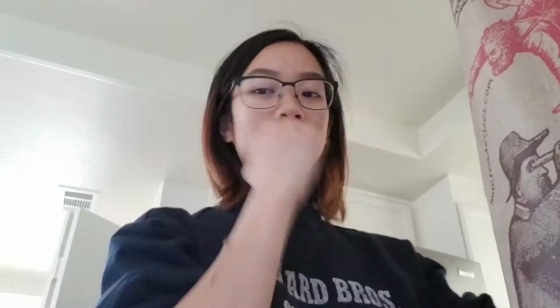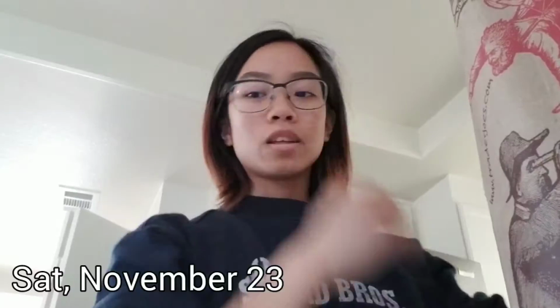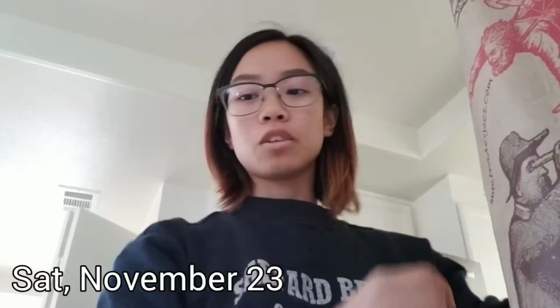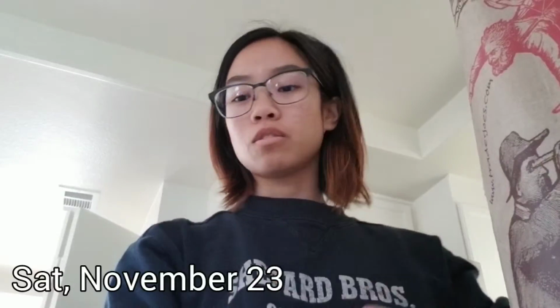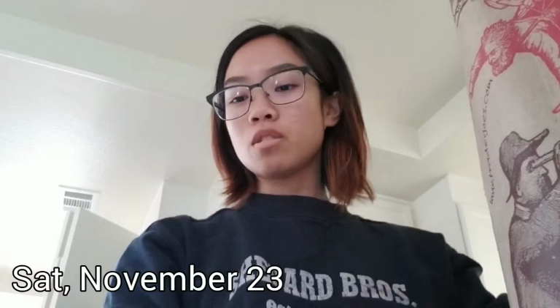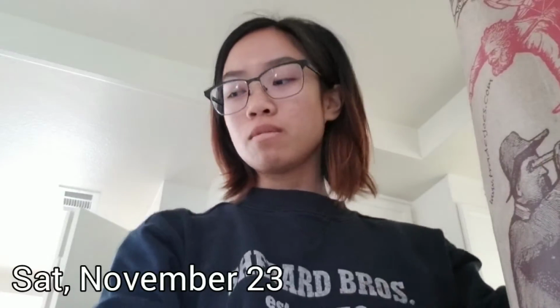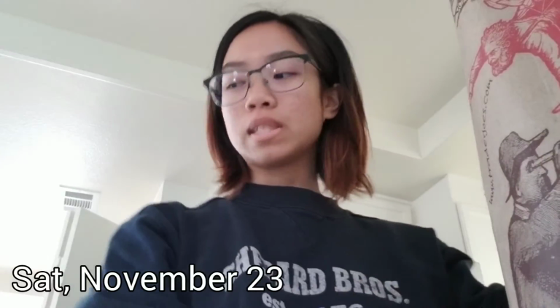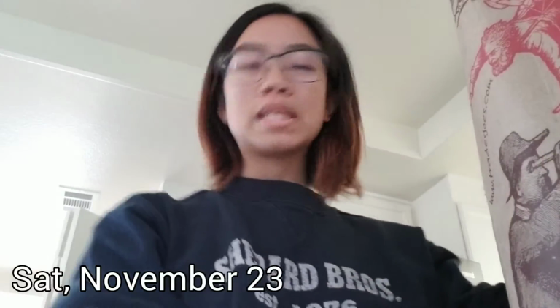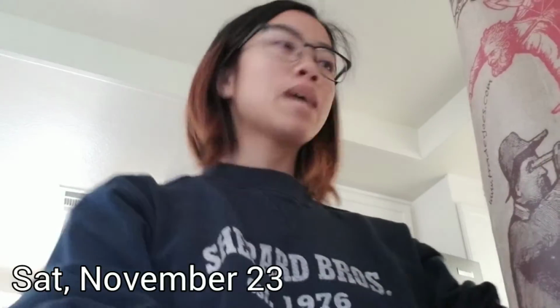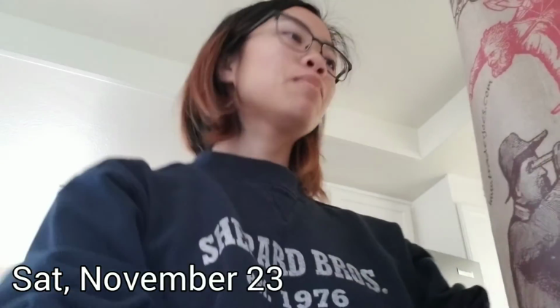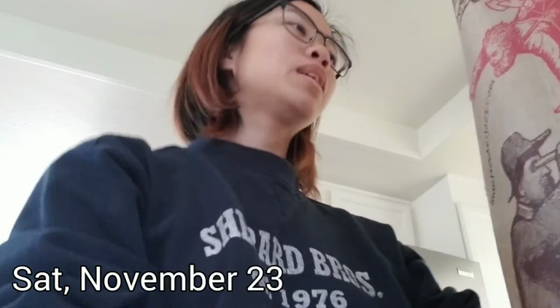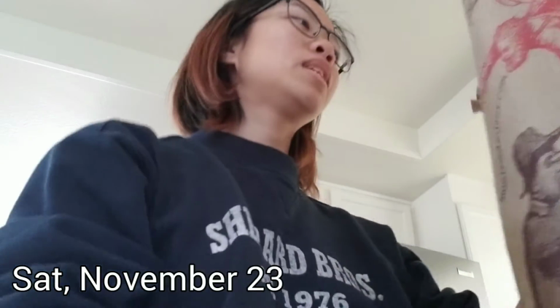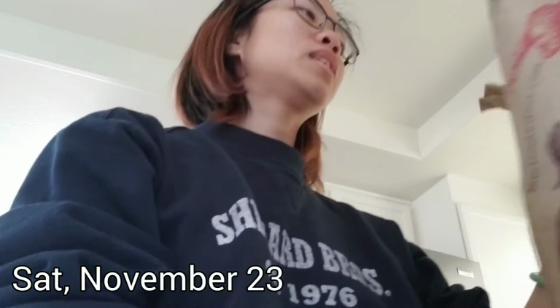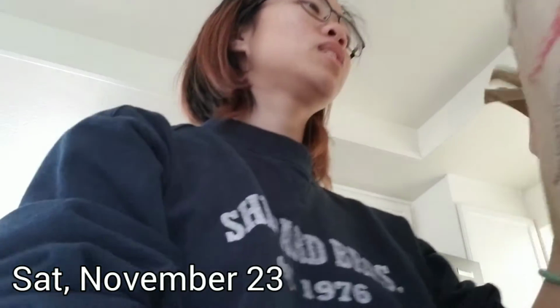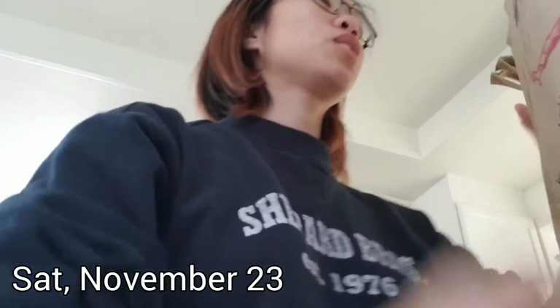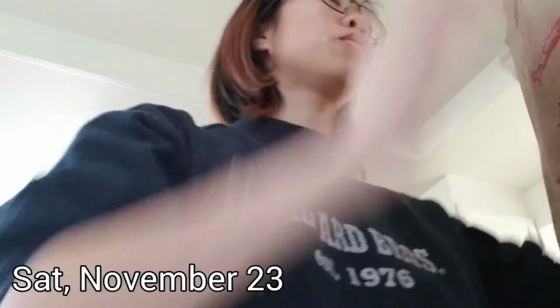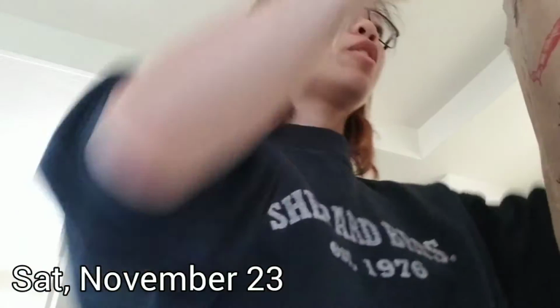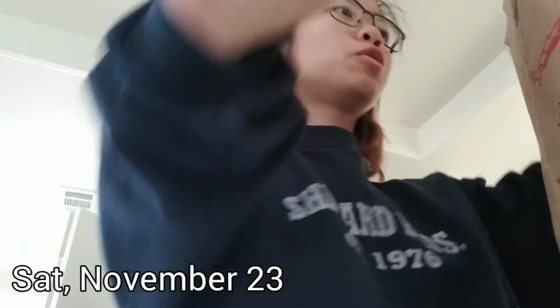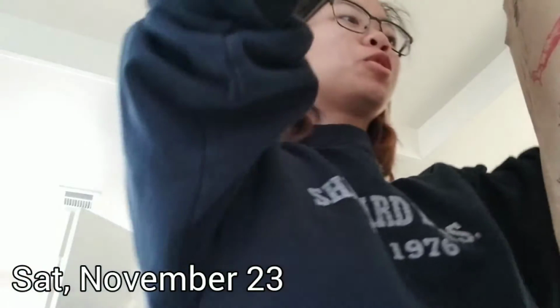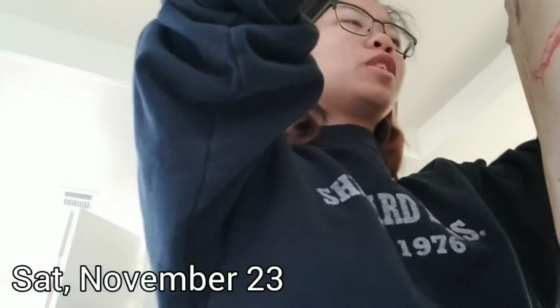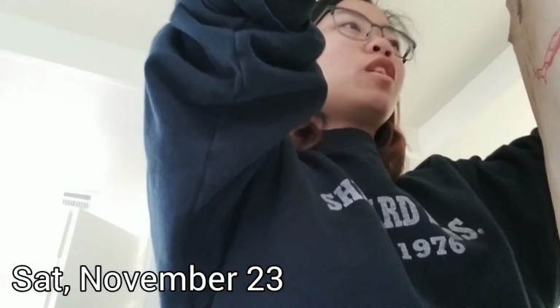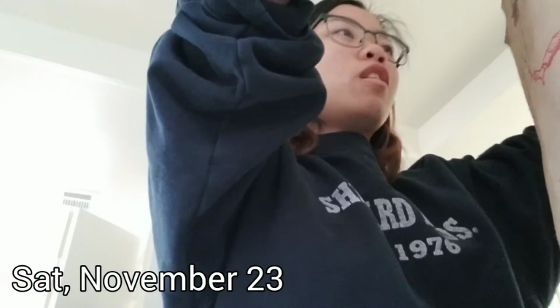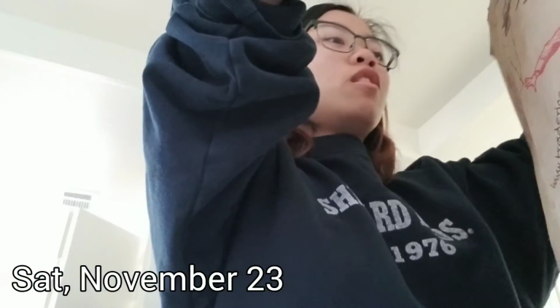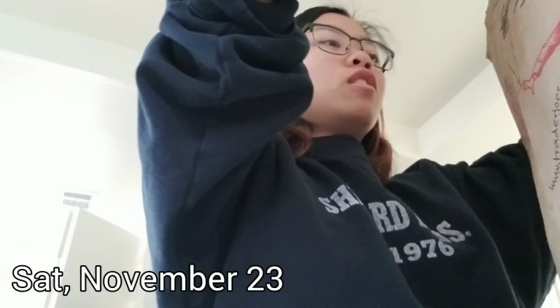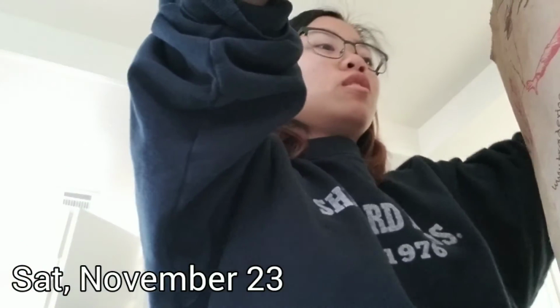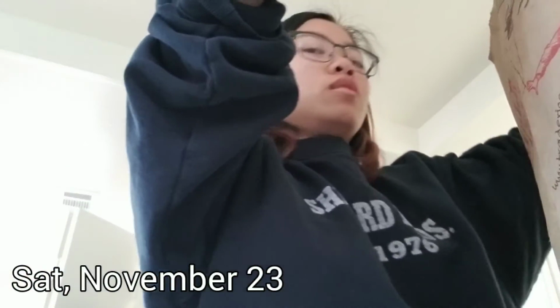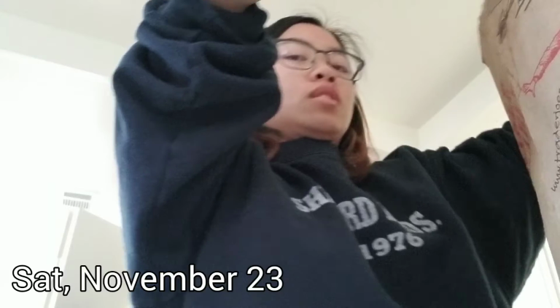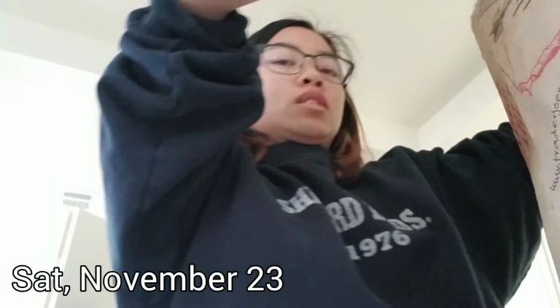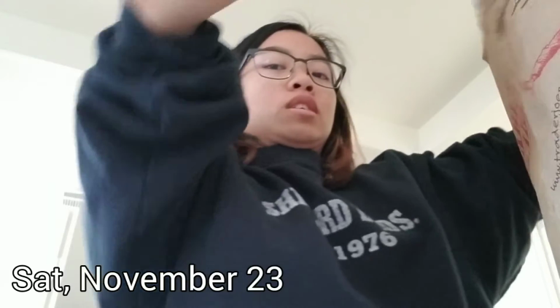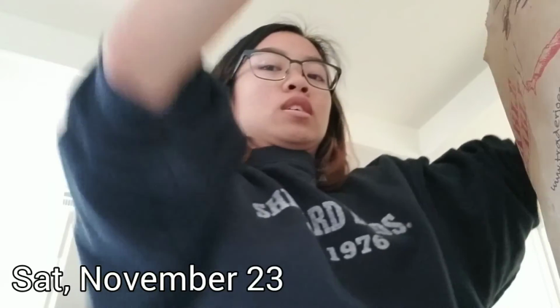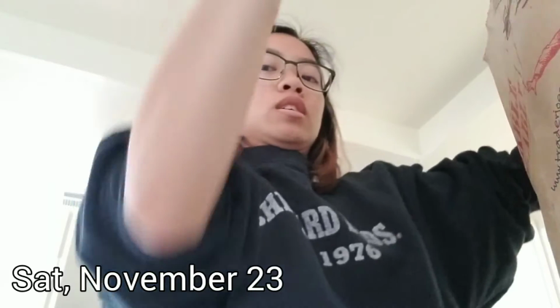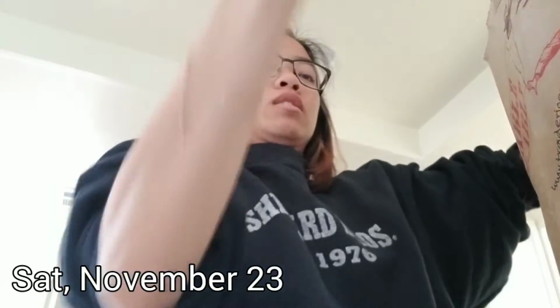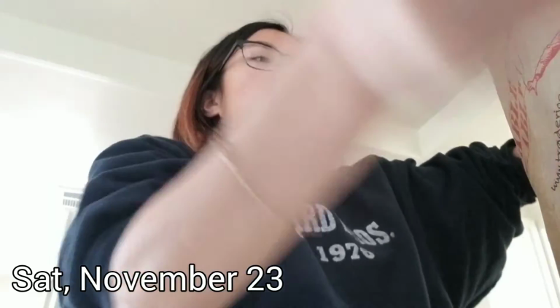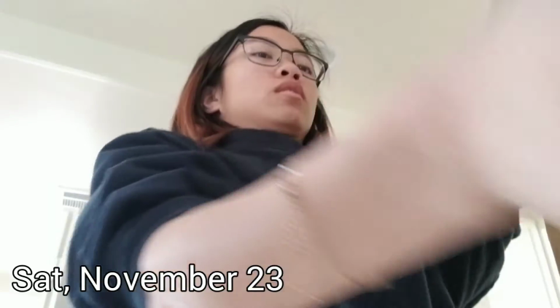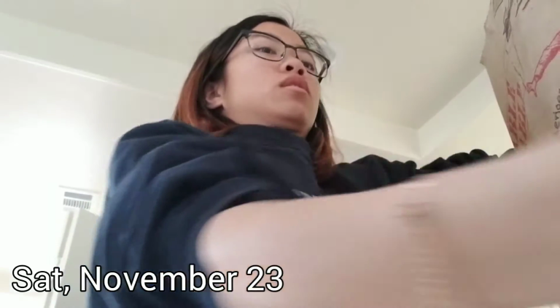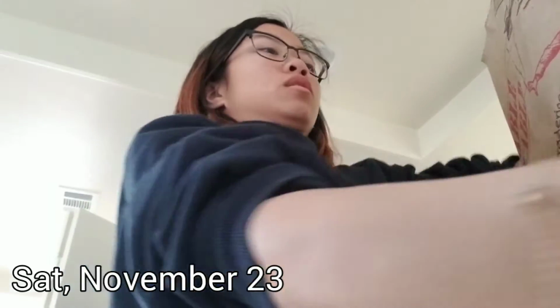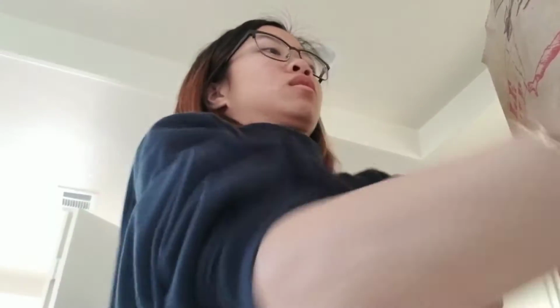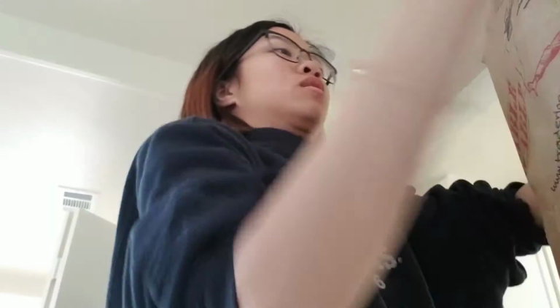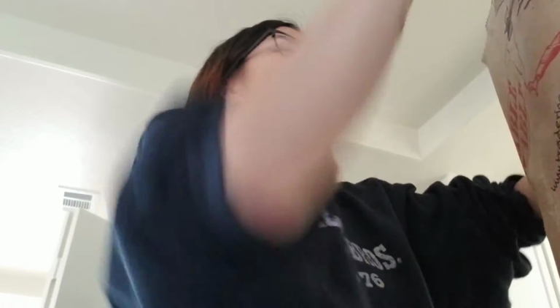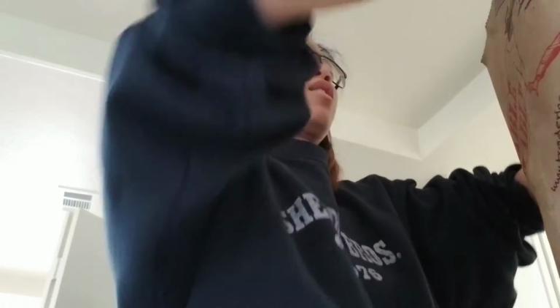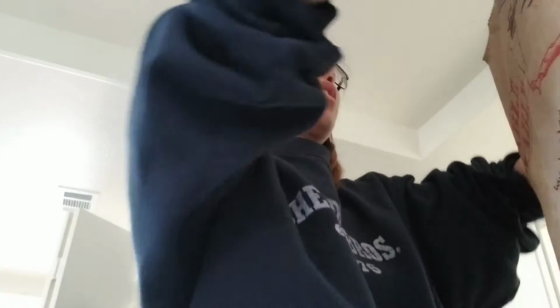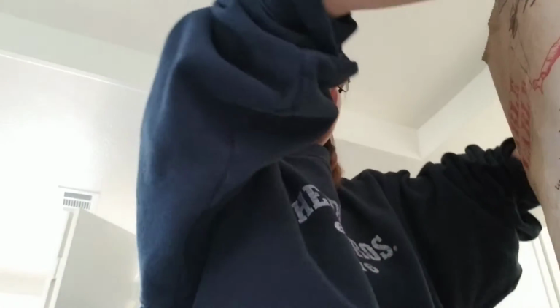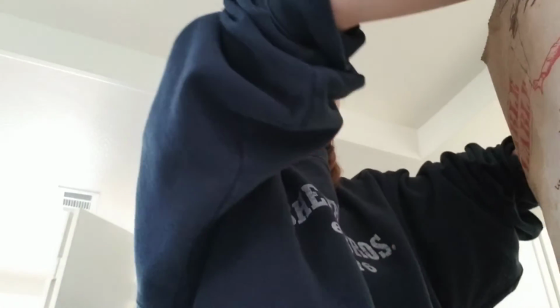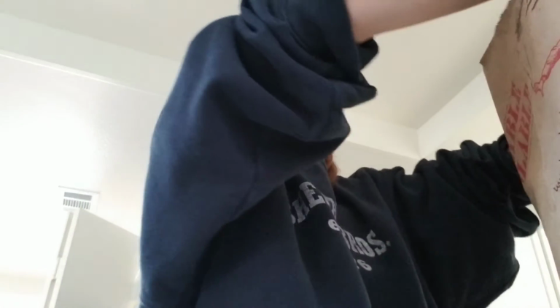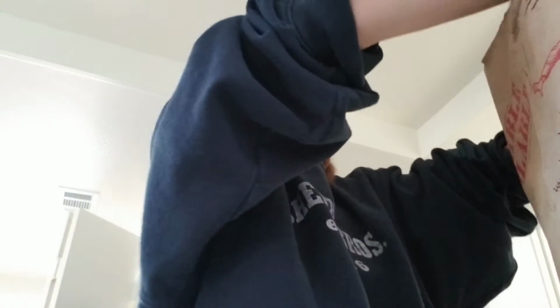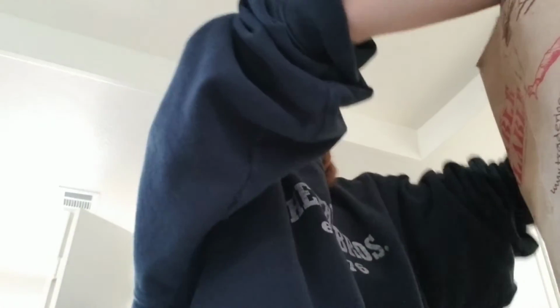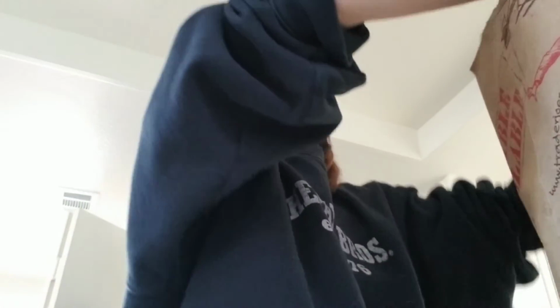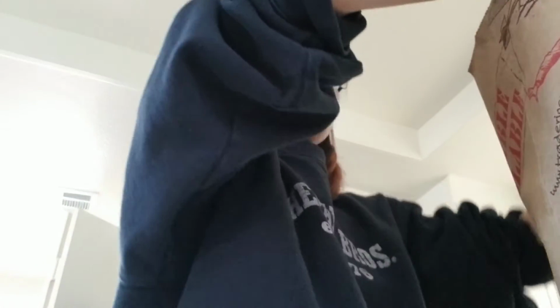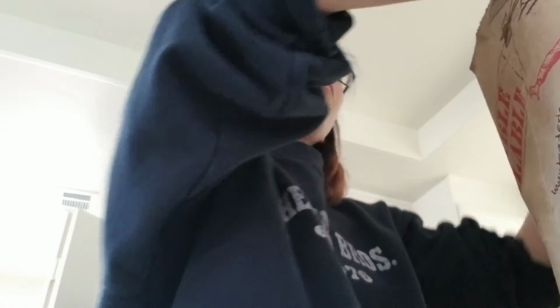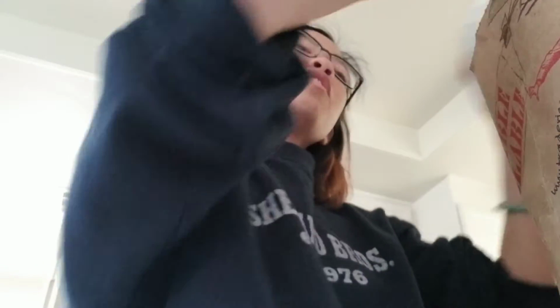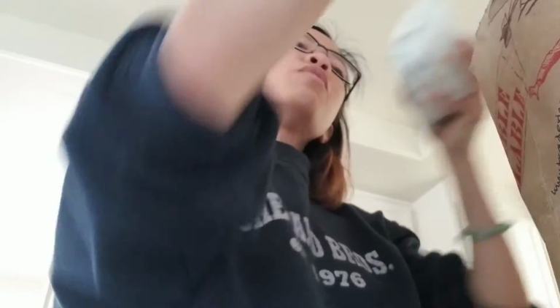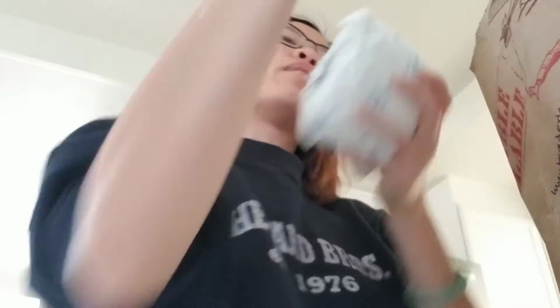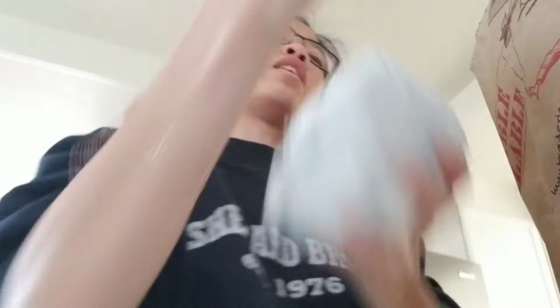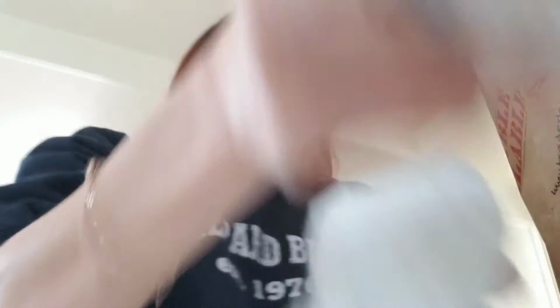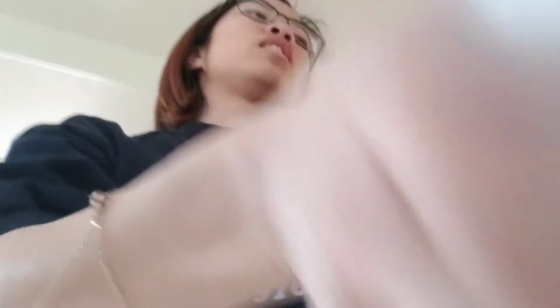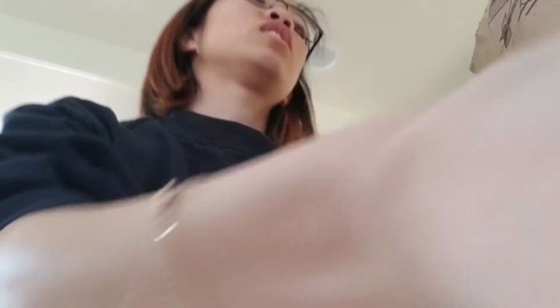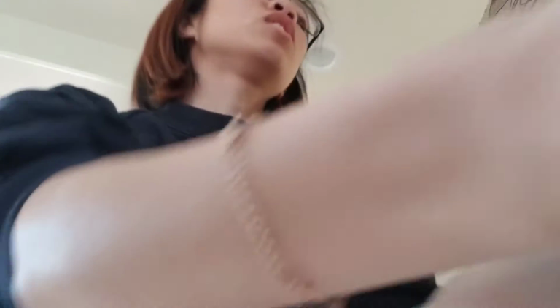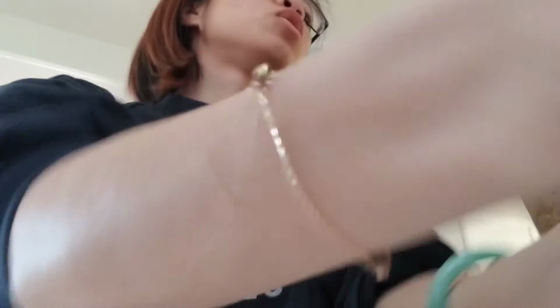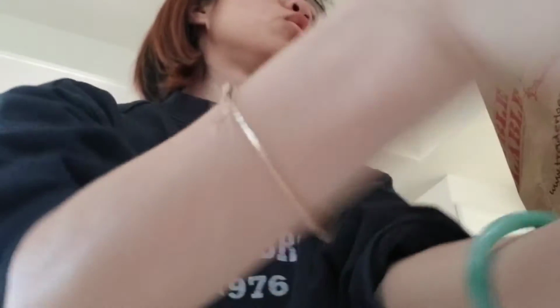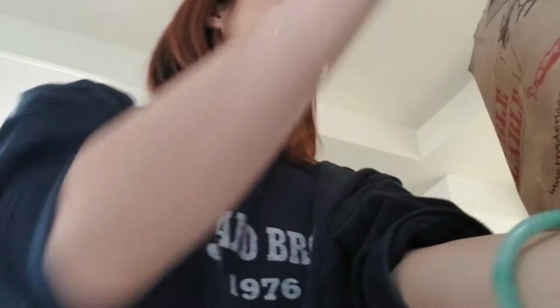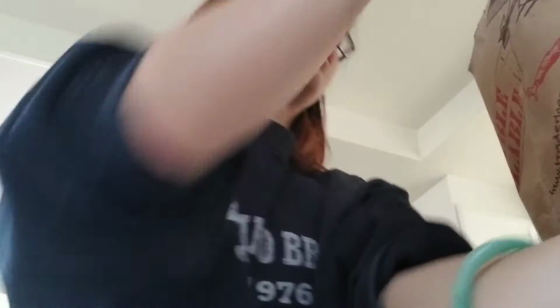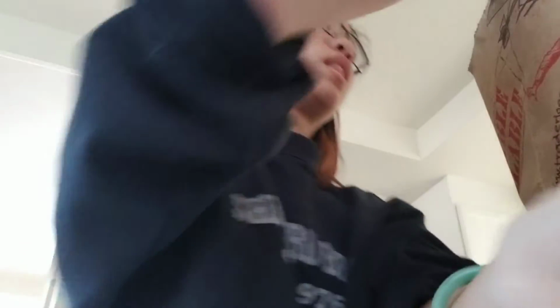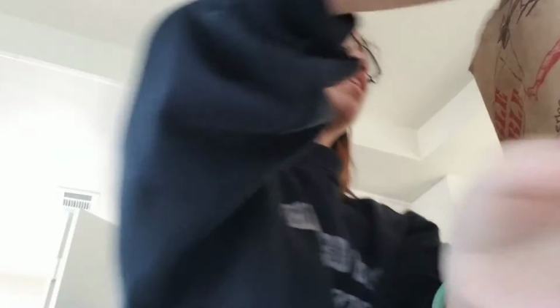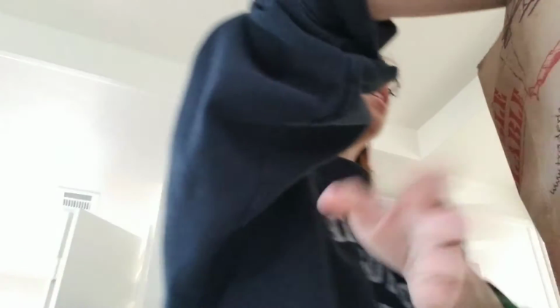You know what time it is! Grocery haul! I got a better amount of things — there's too many things.